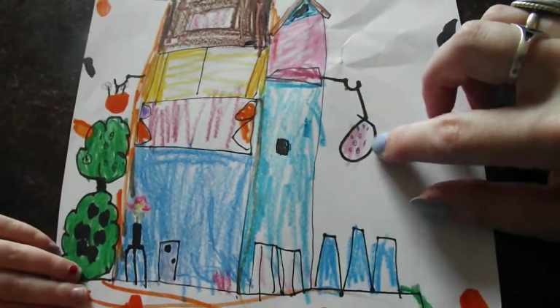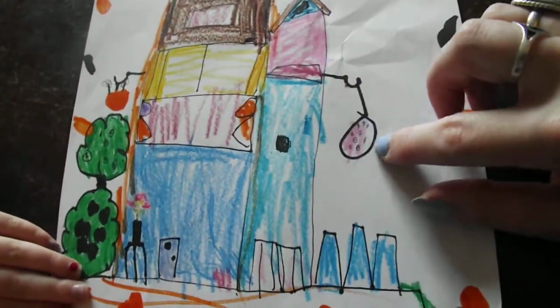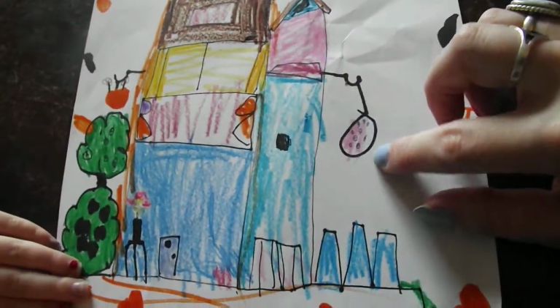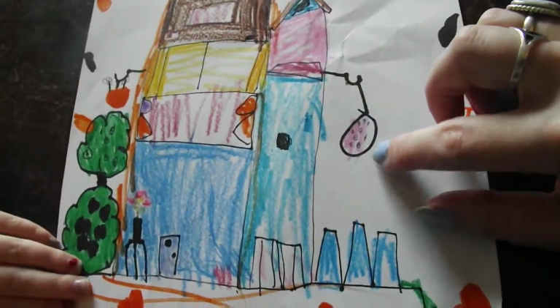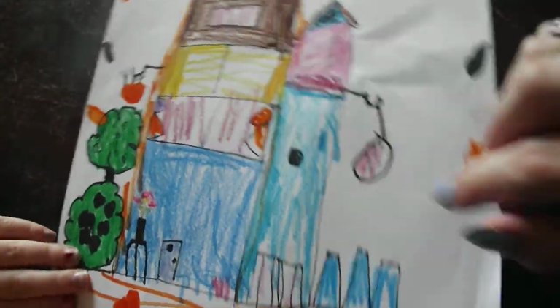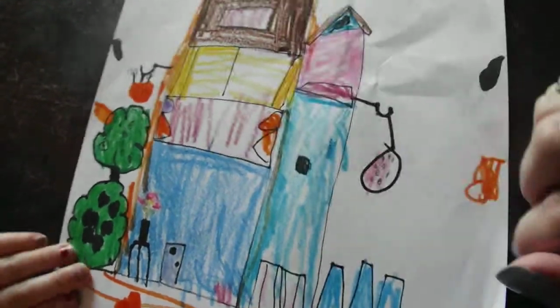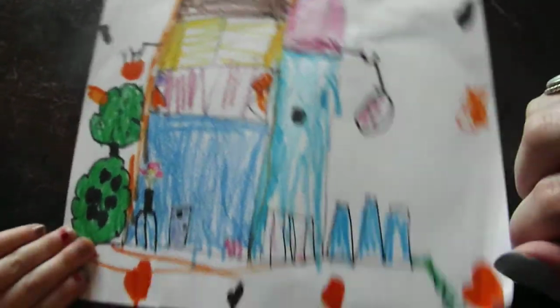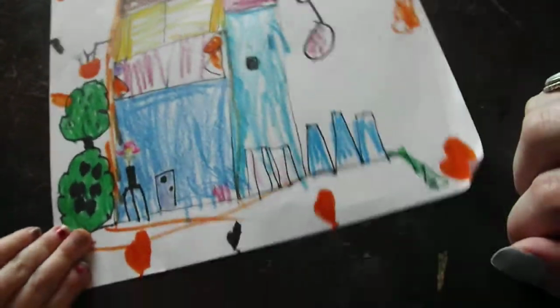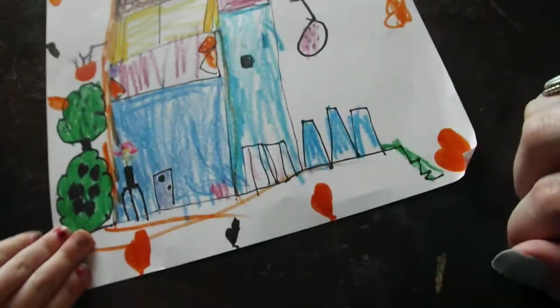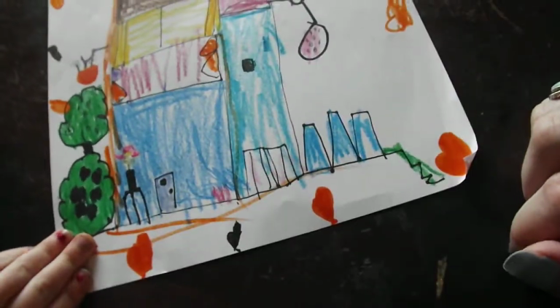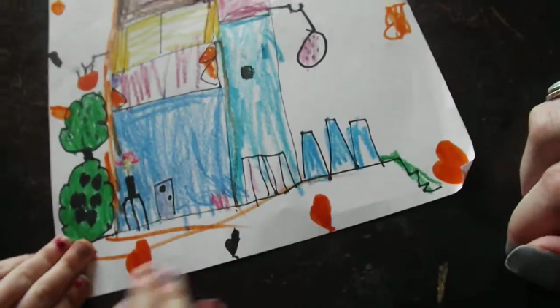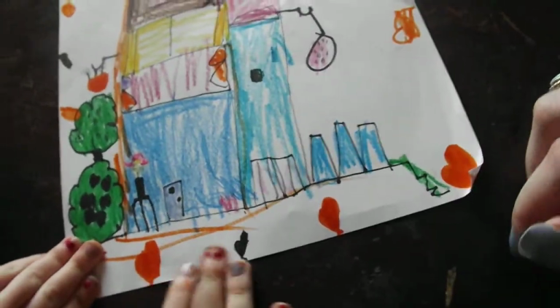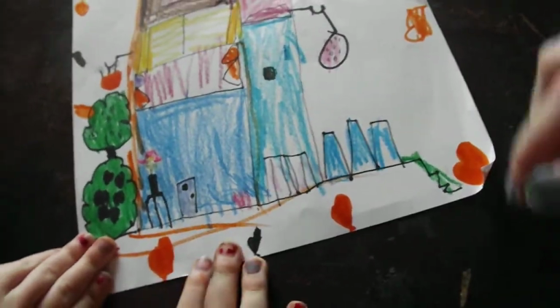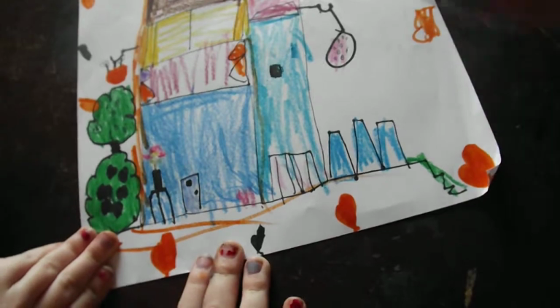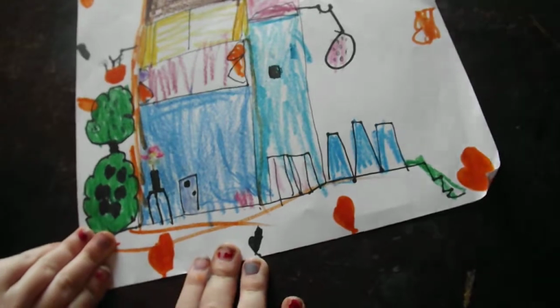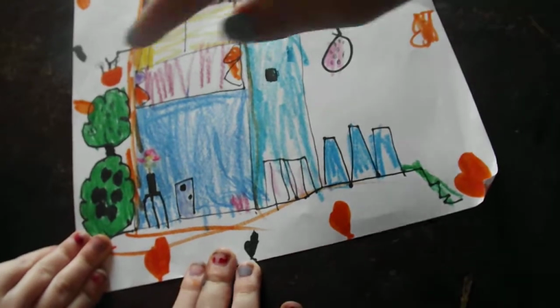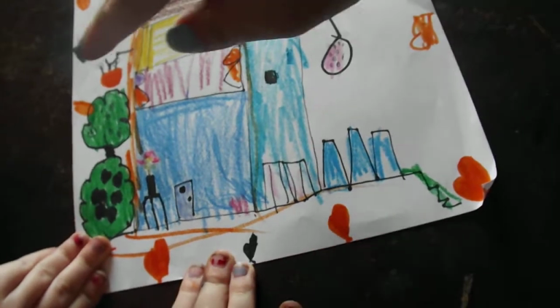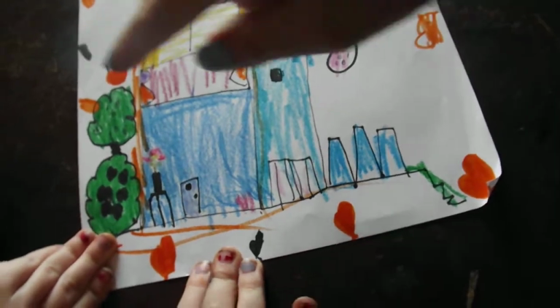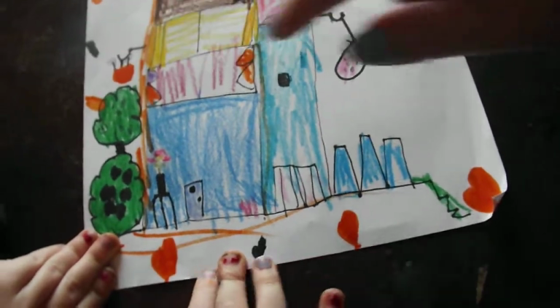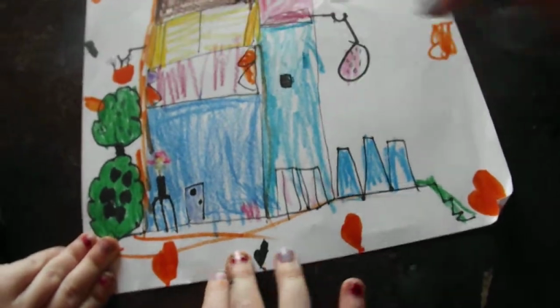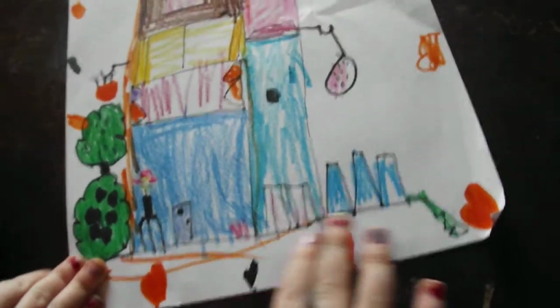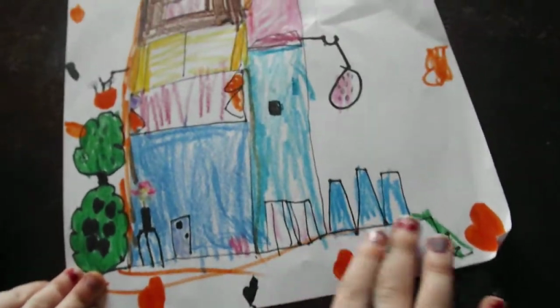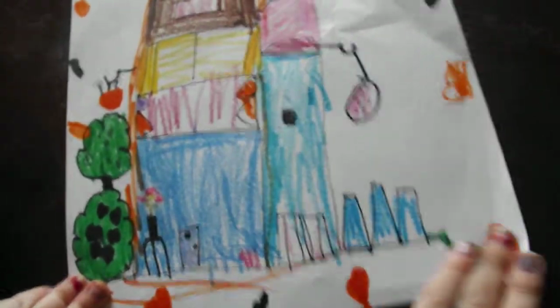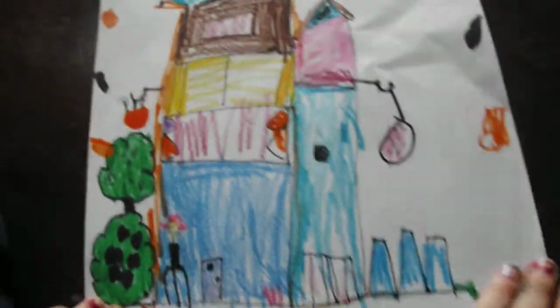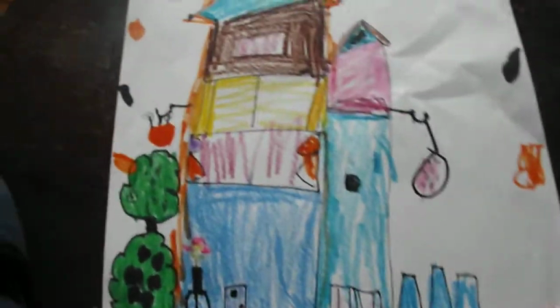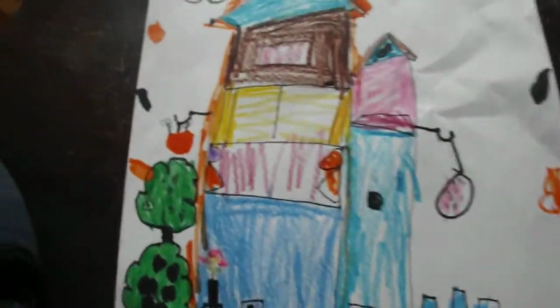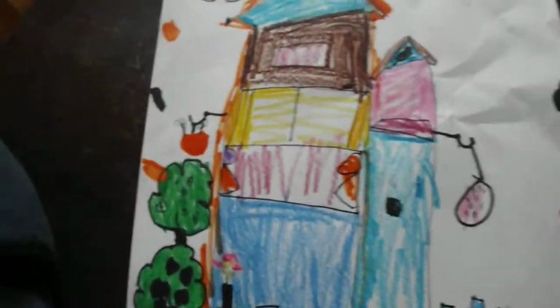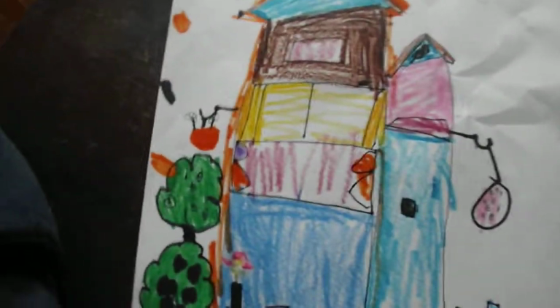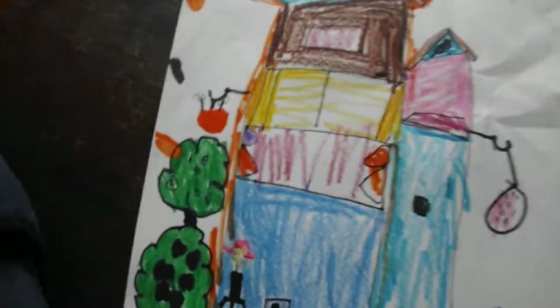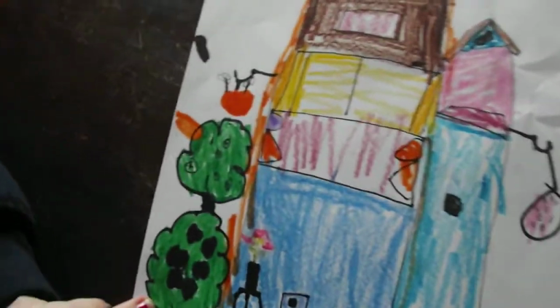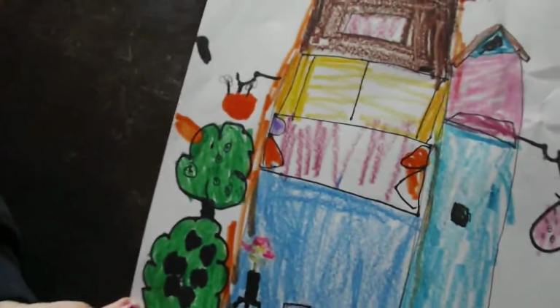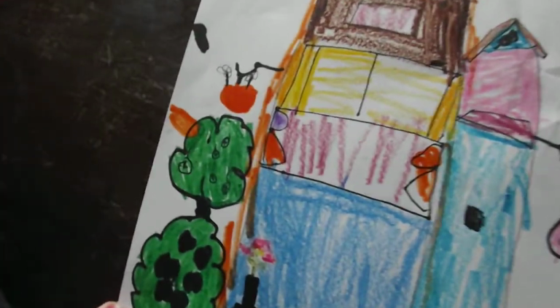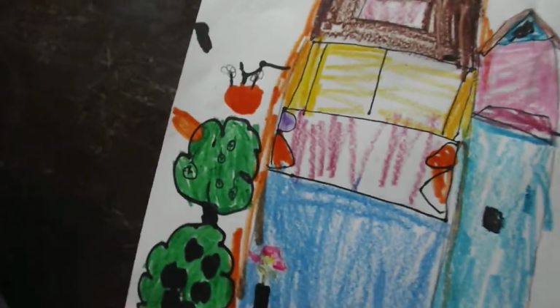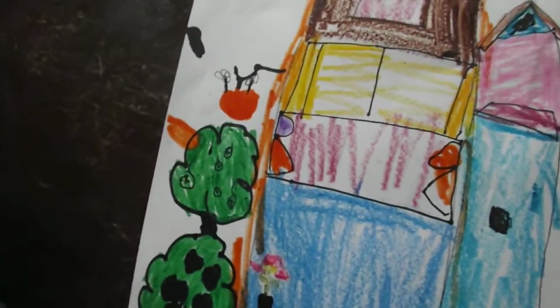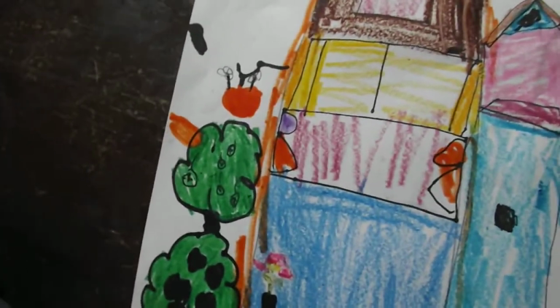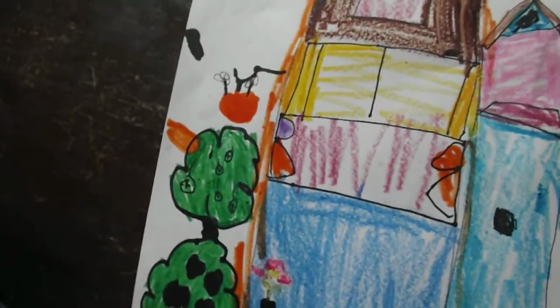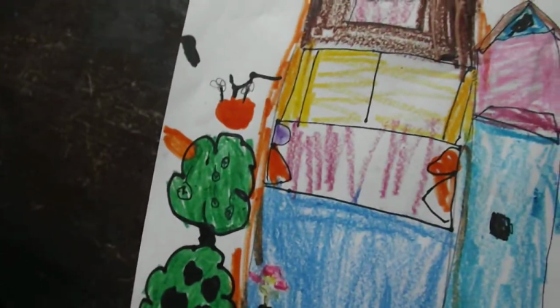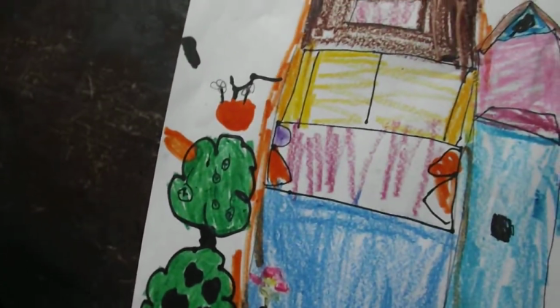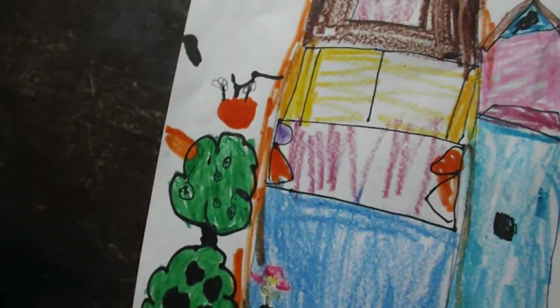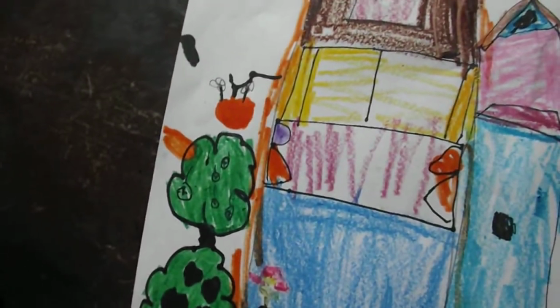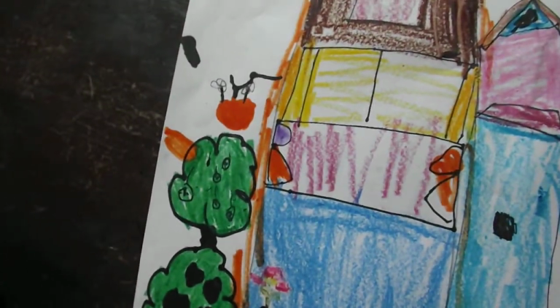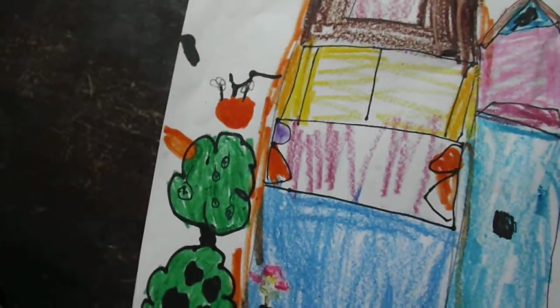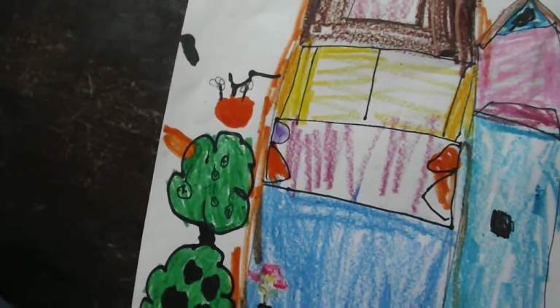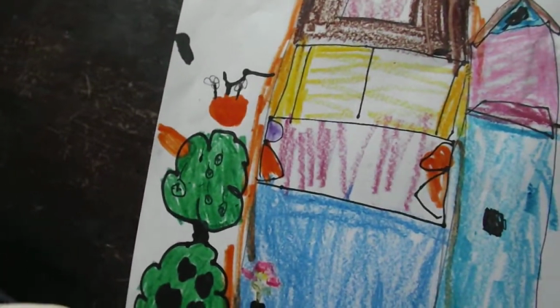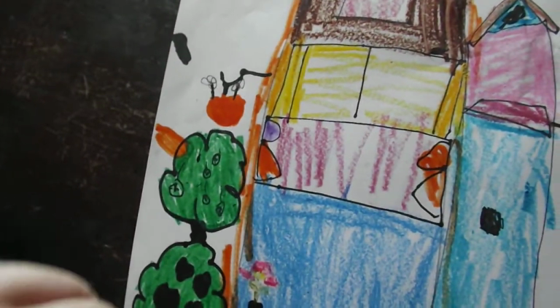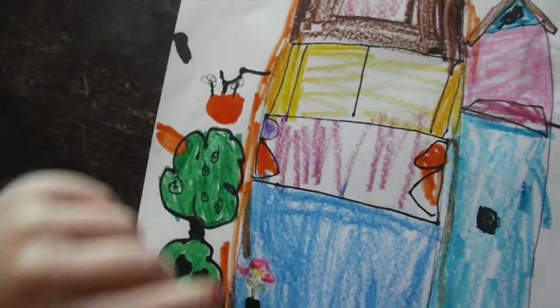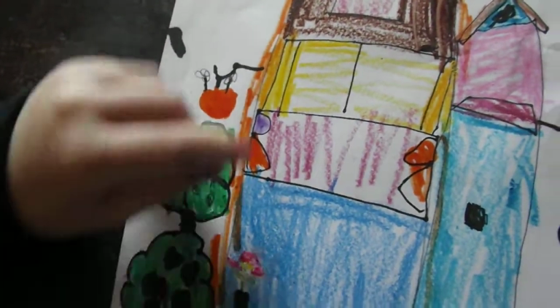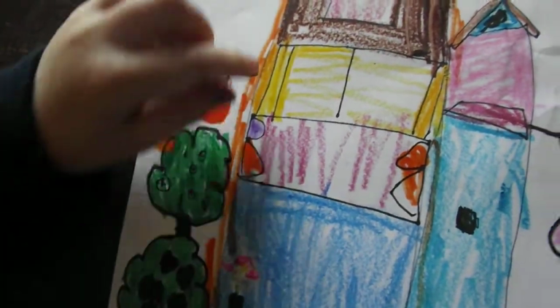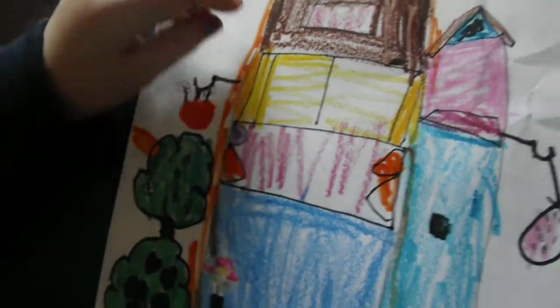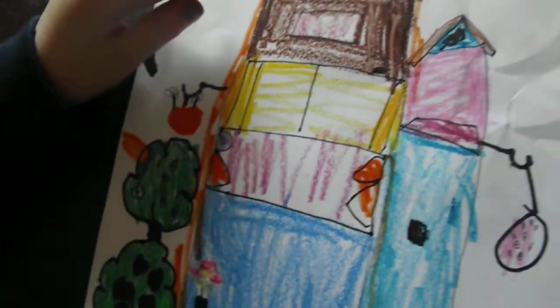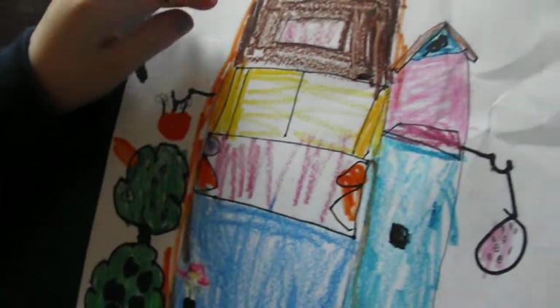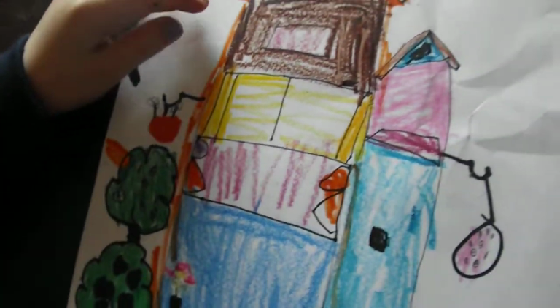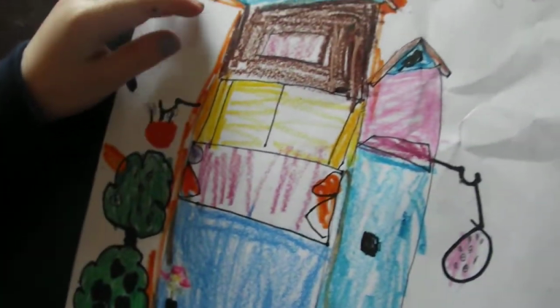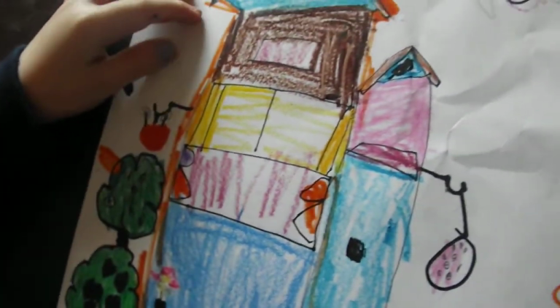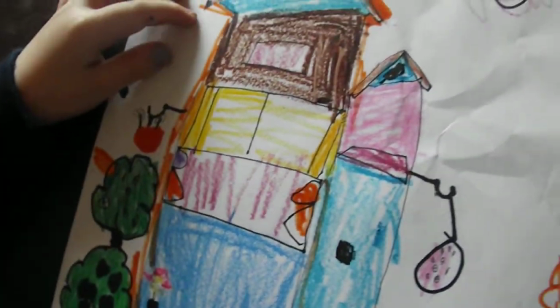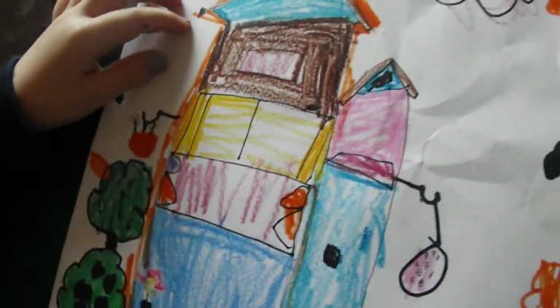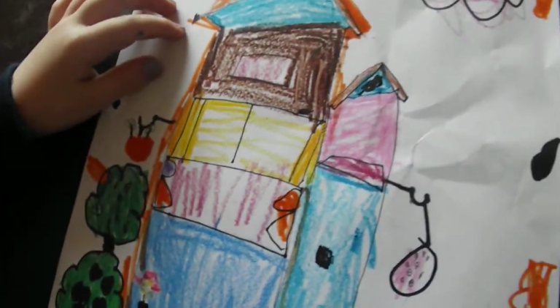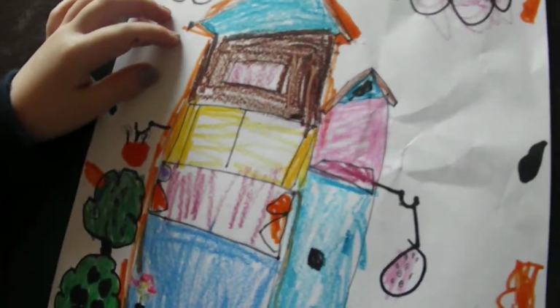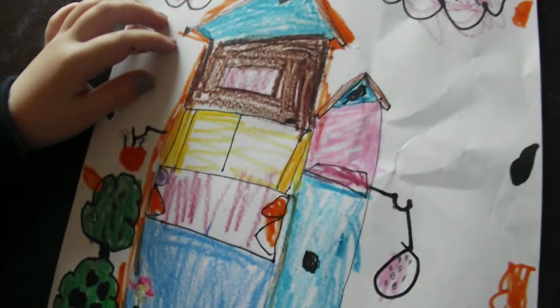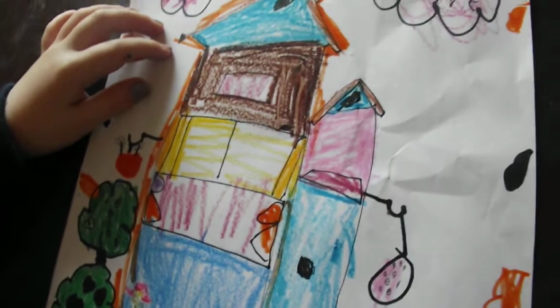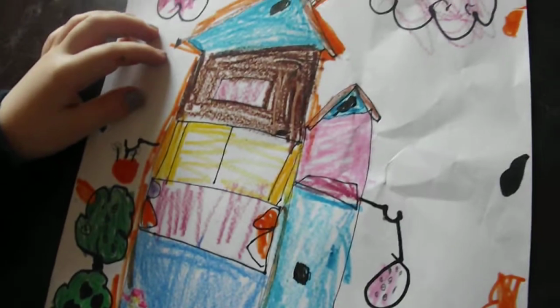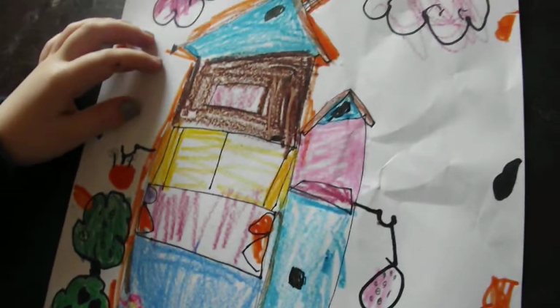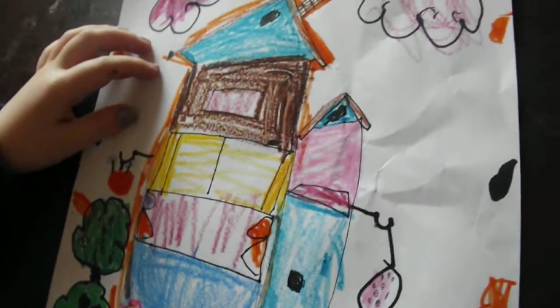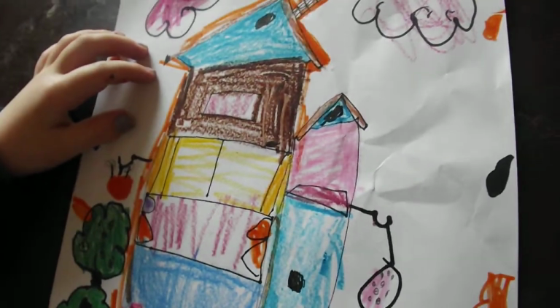Thank you mommy. And the flower pot. Thank you. It's really beautiful. Thank you.